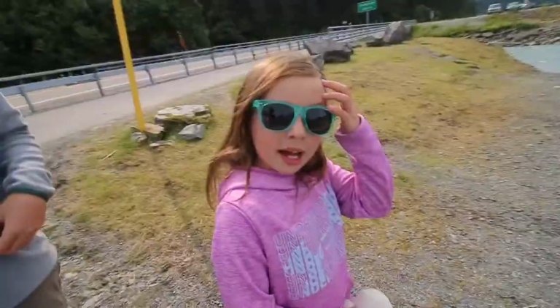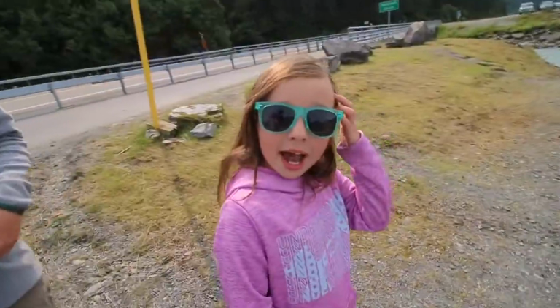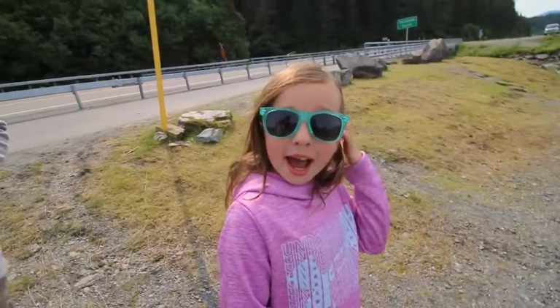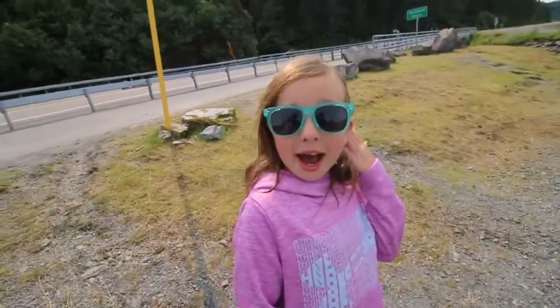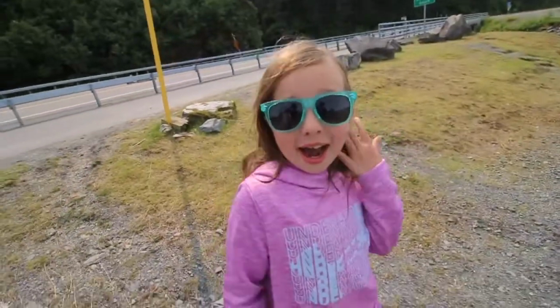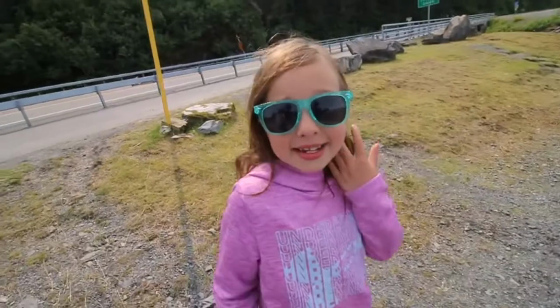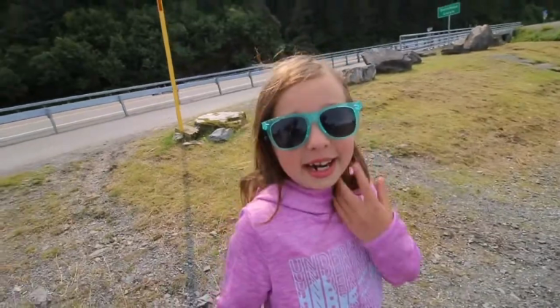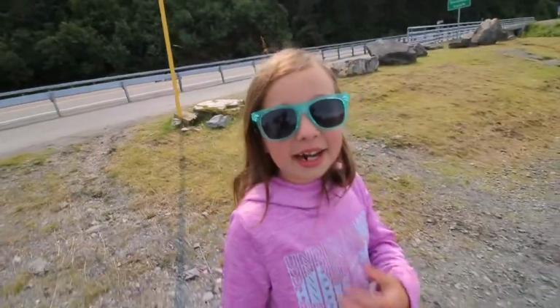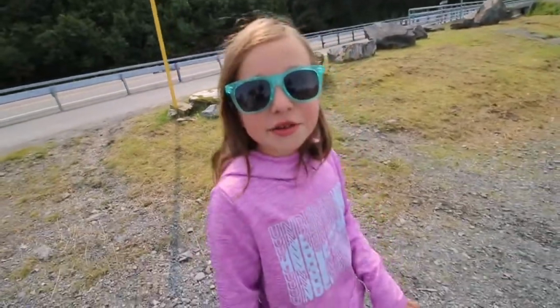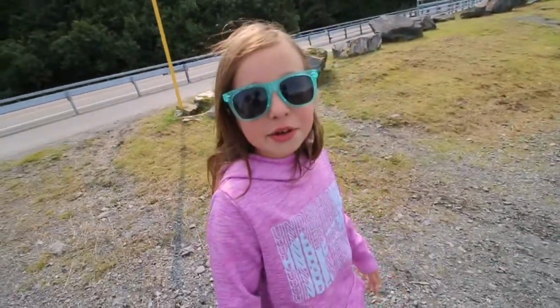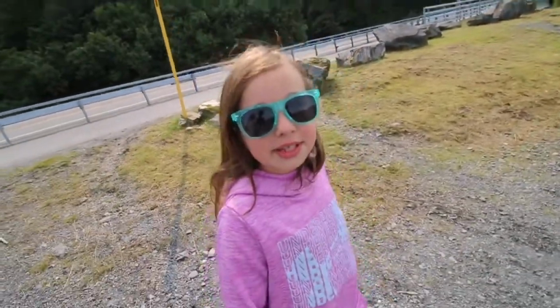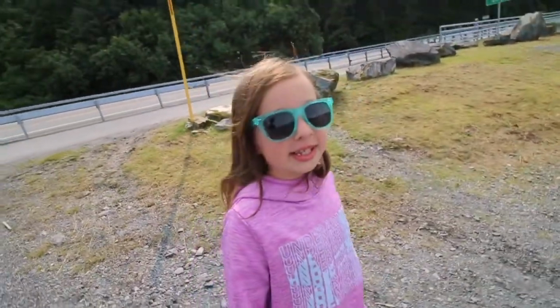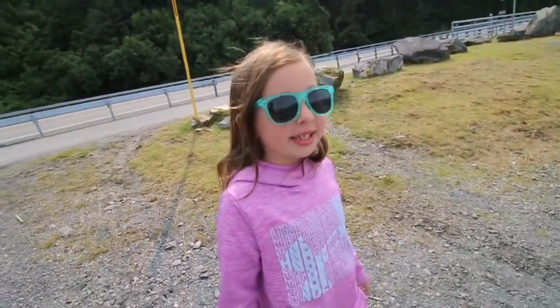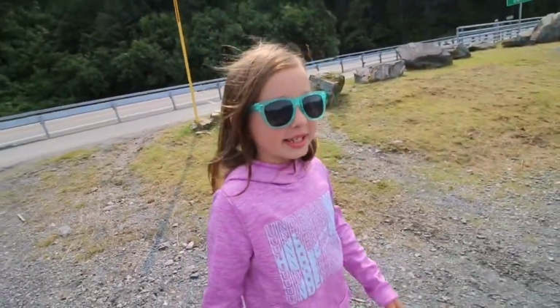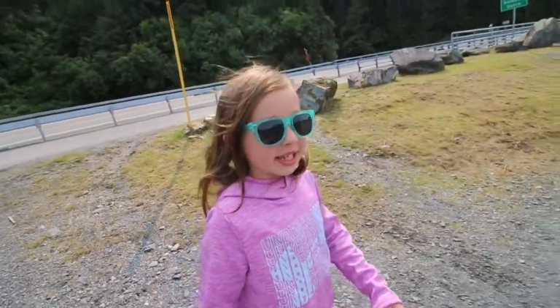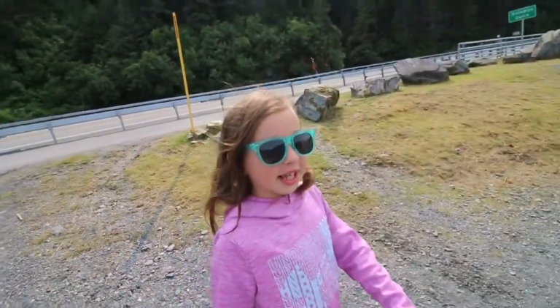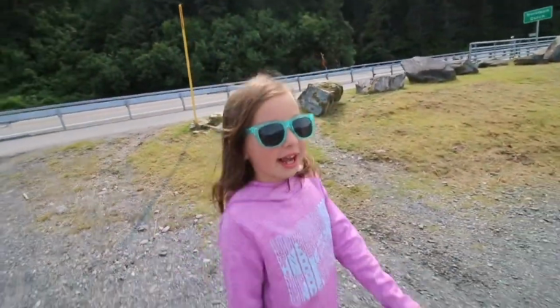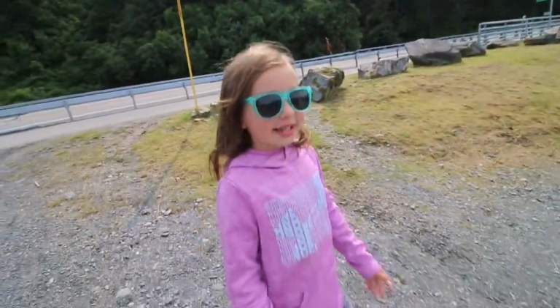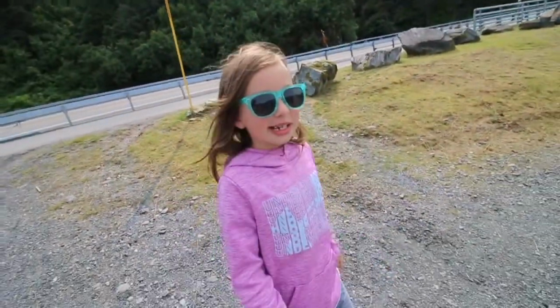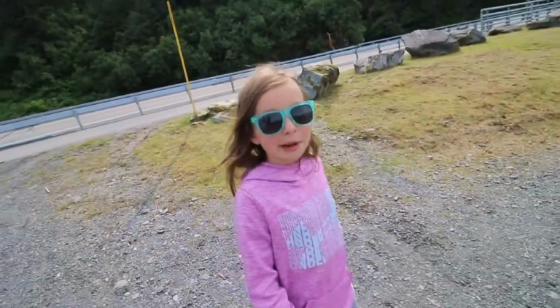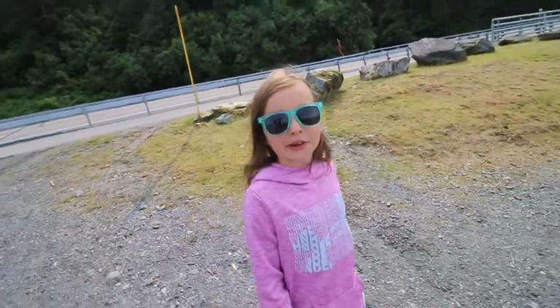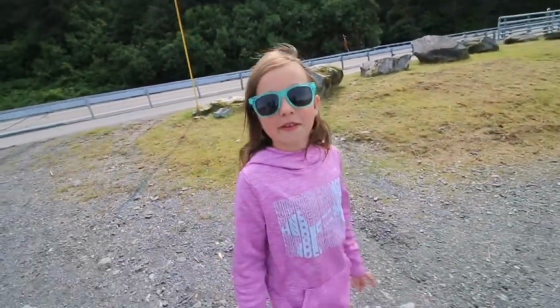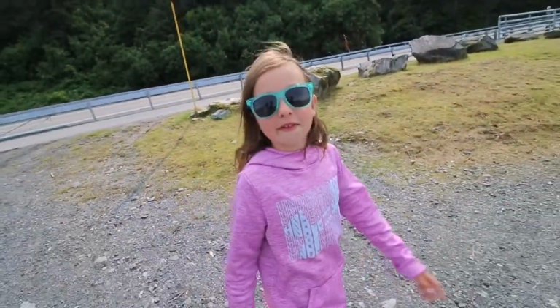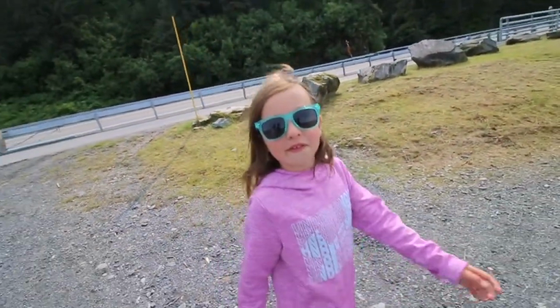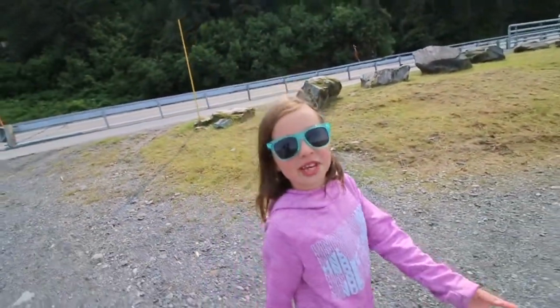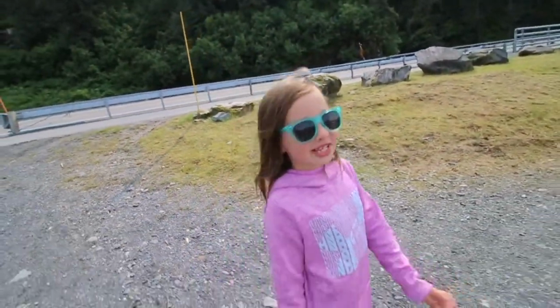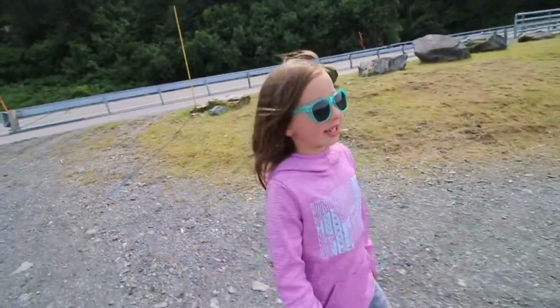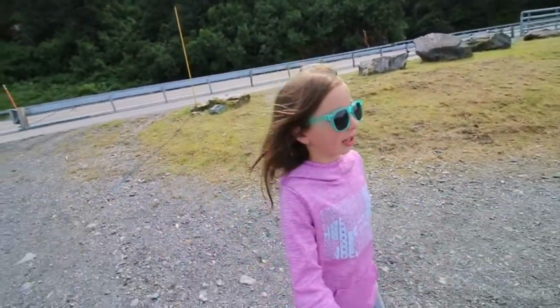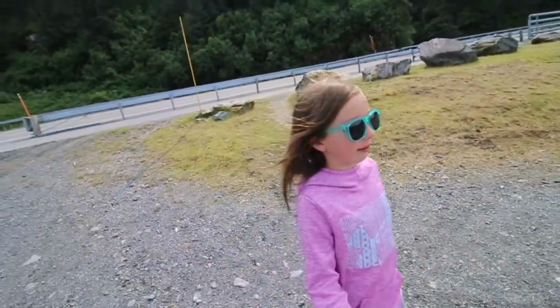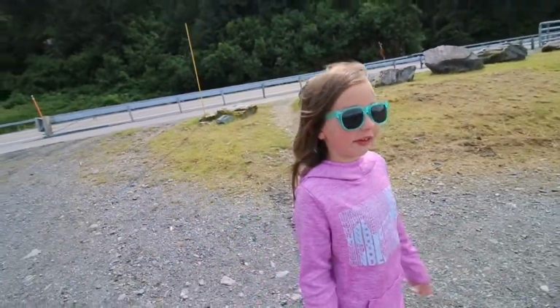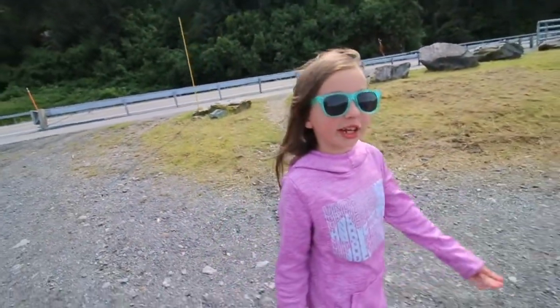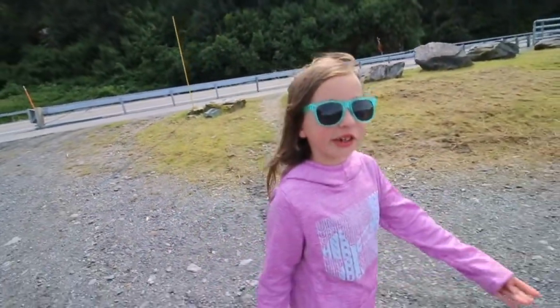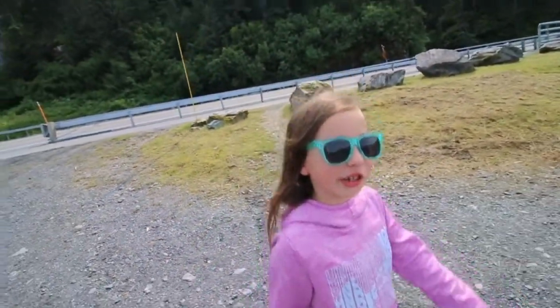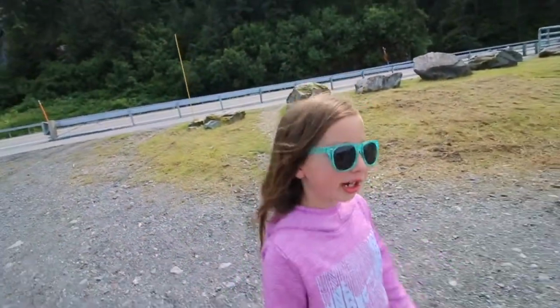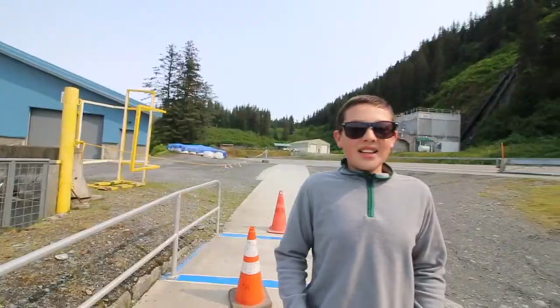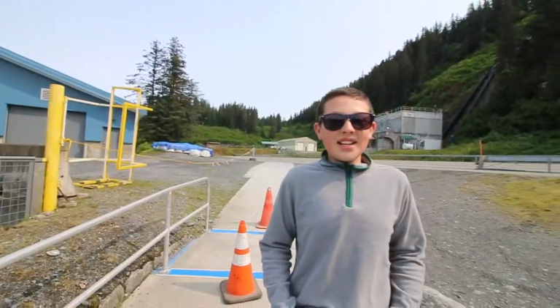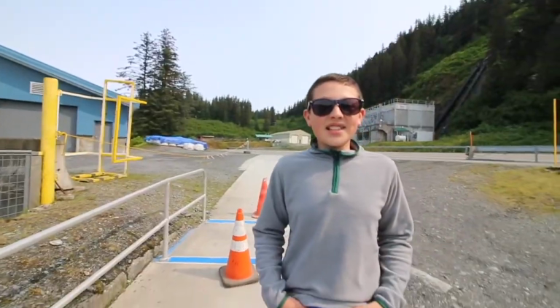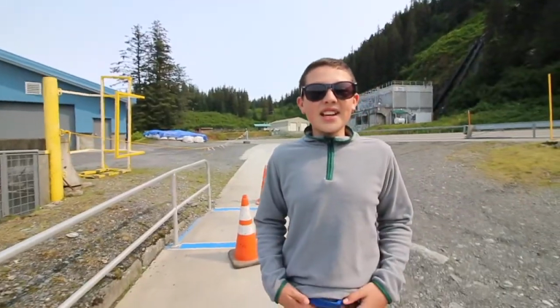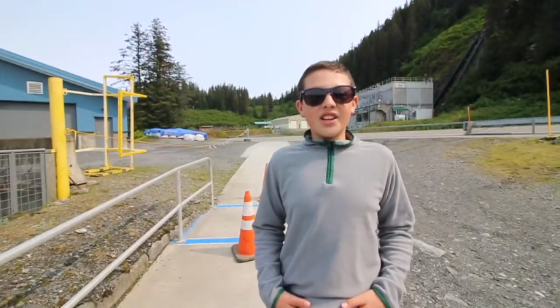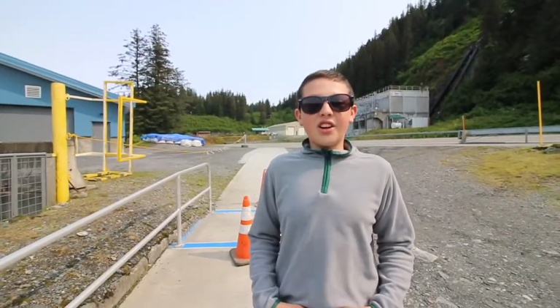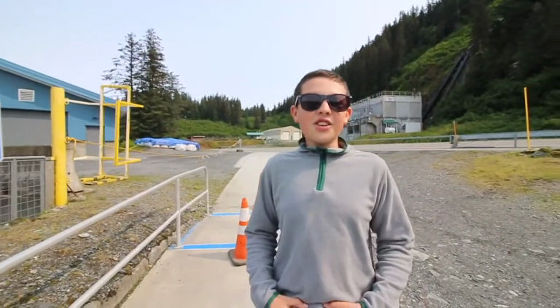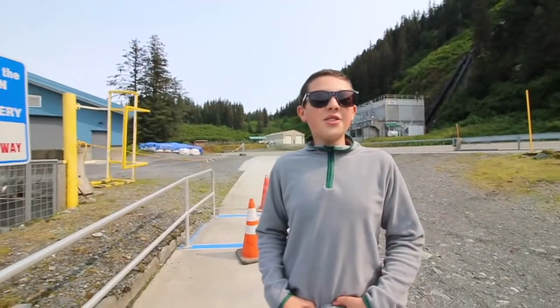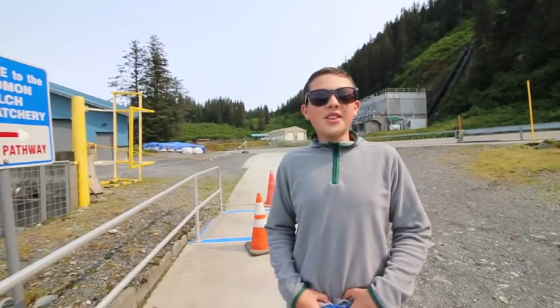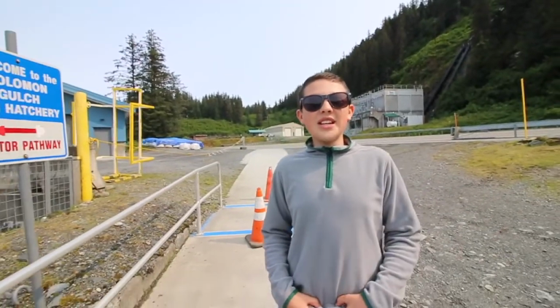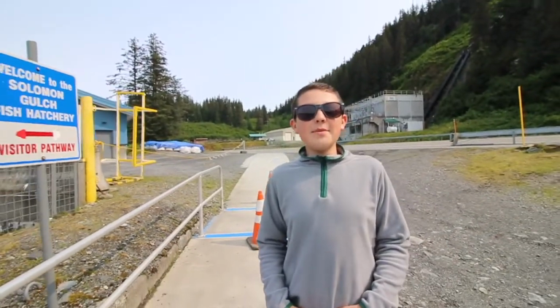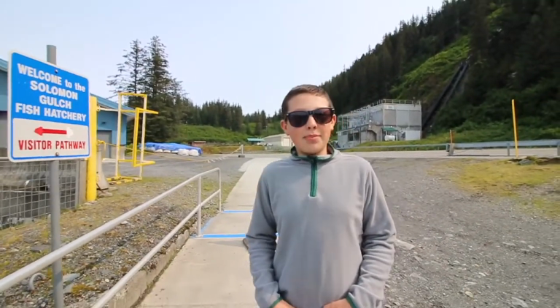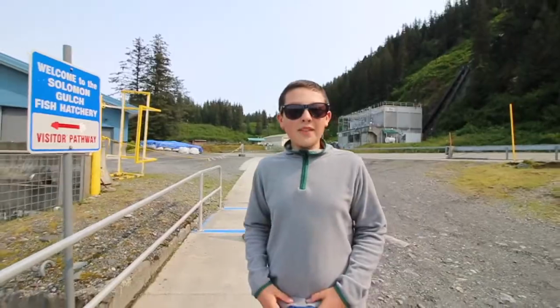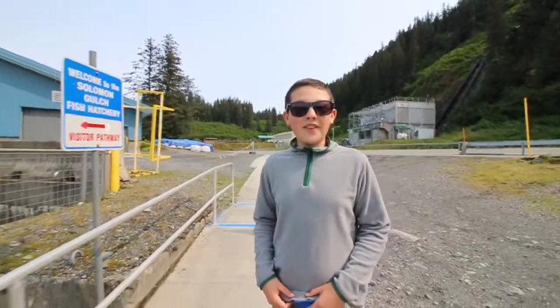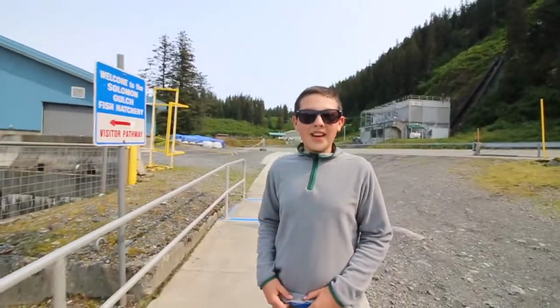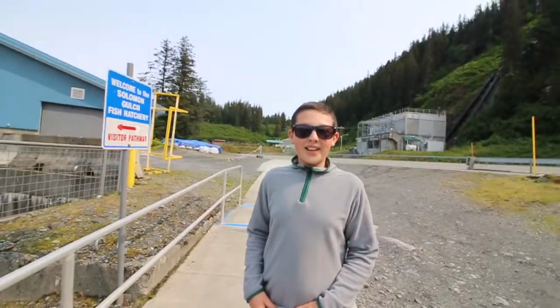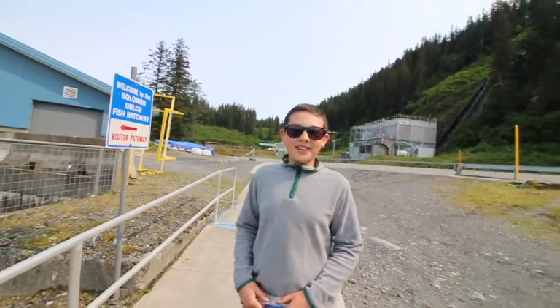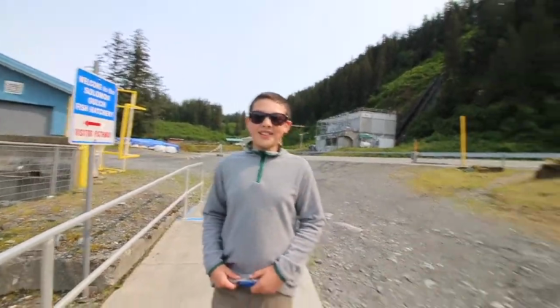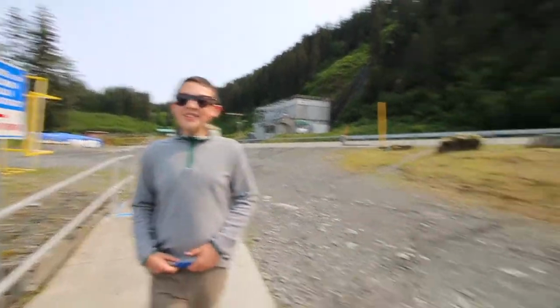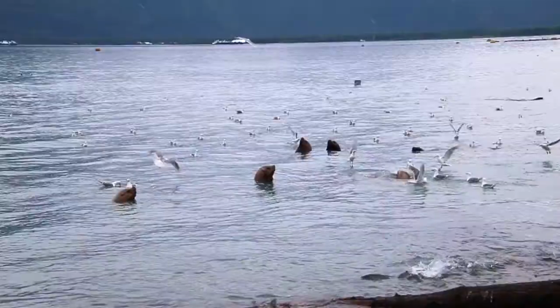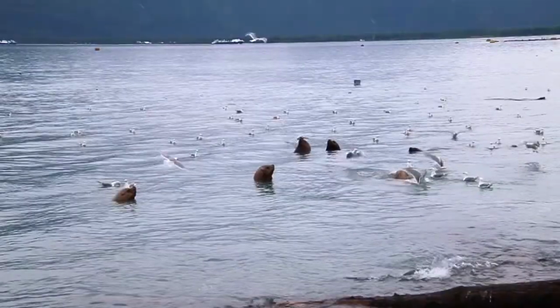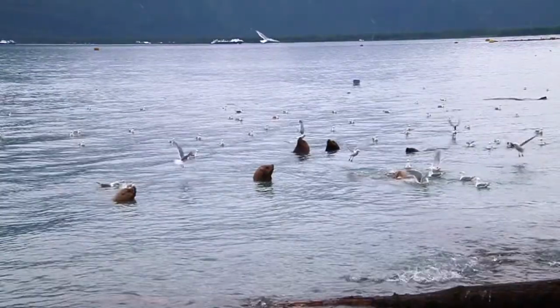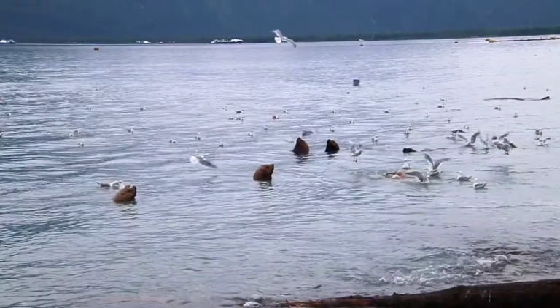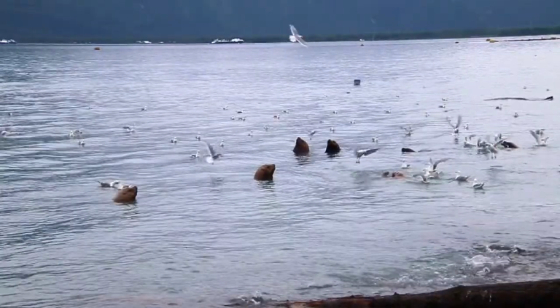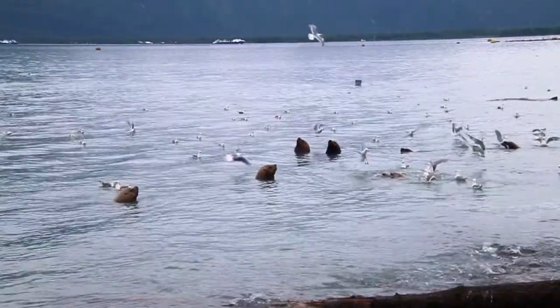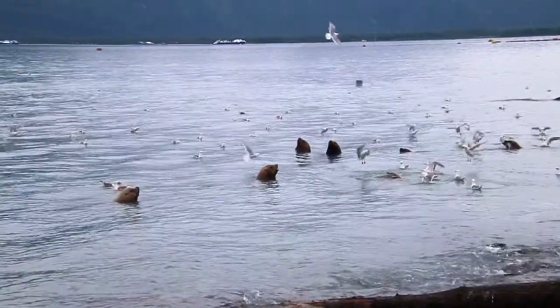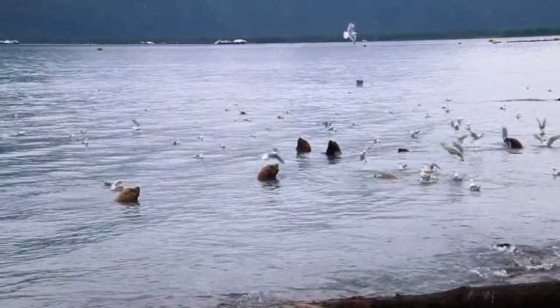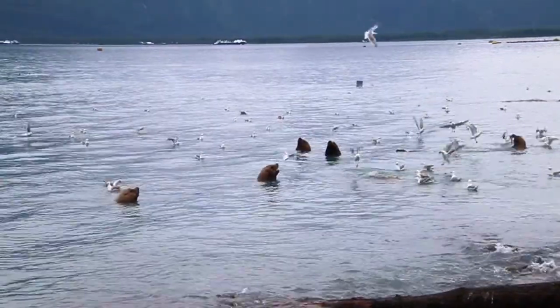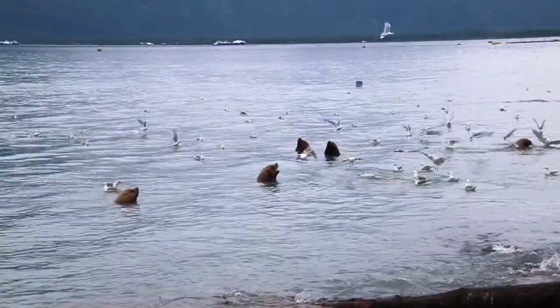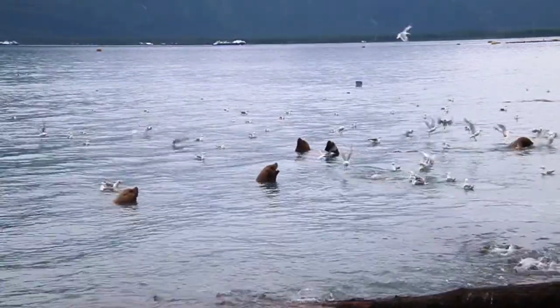At high tide, you can see the sea lions come out to feast on the fish. It's like an all-you-can-eat buffet!